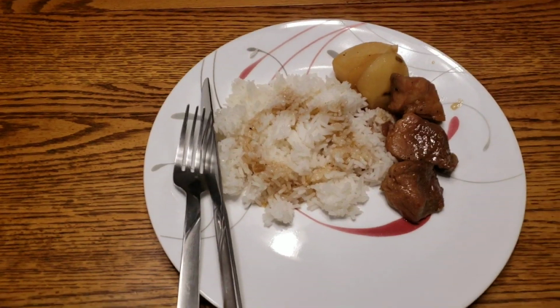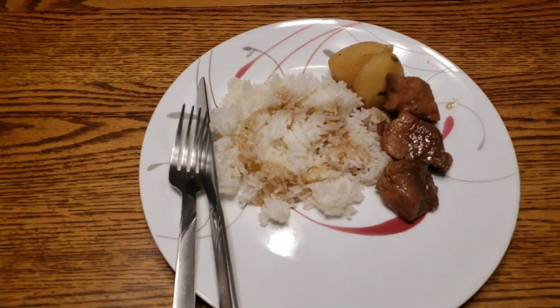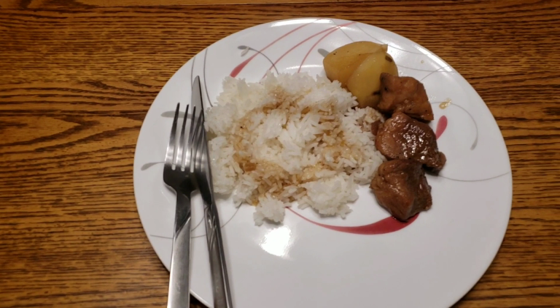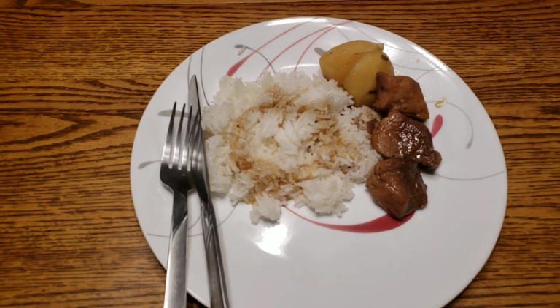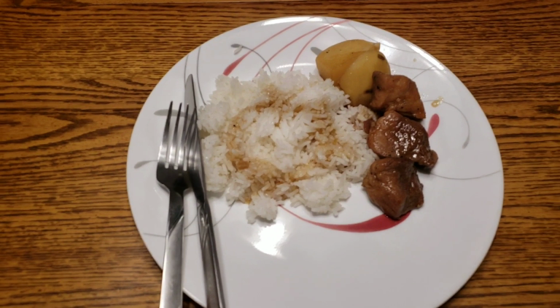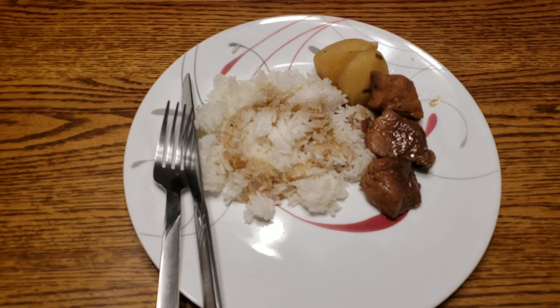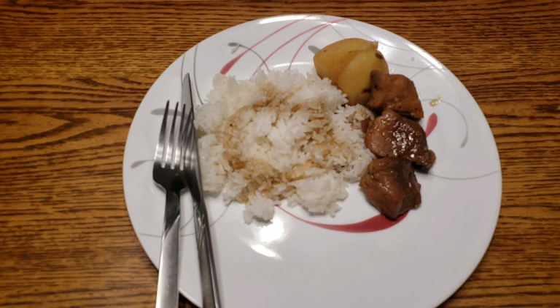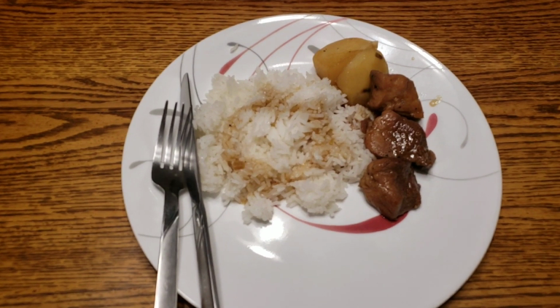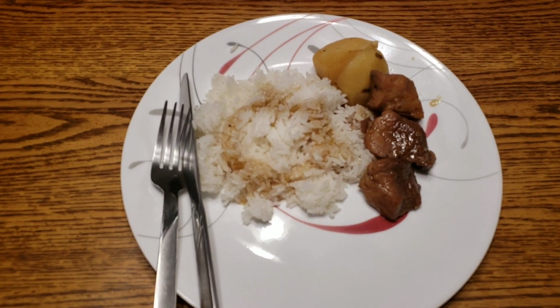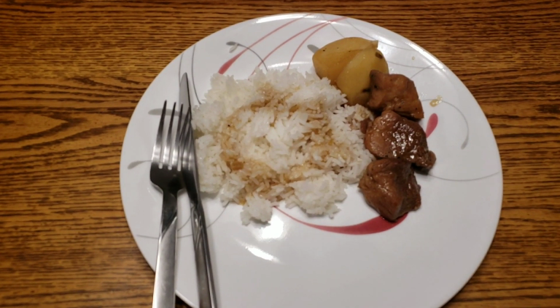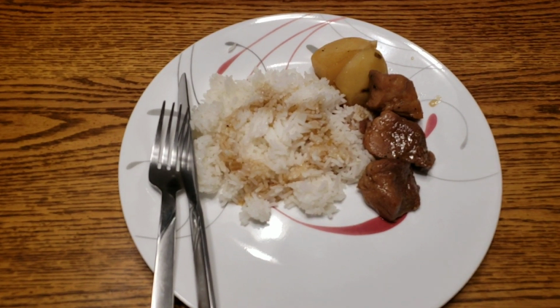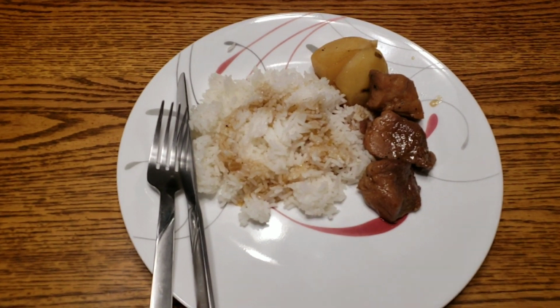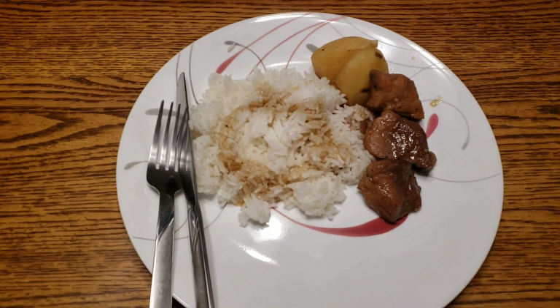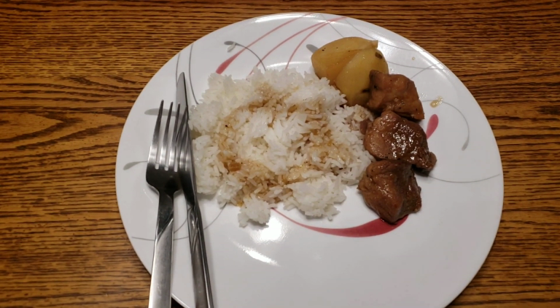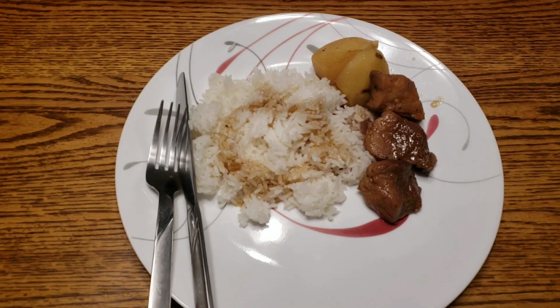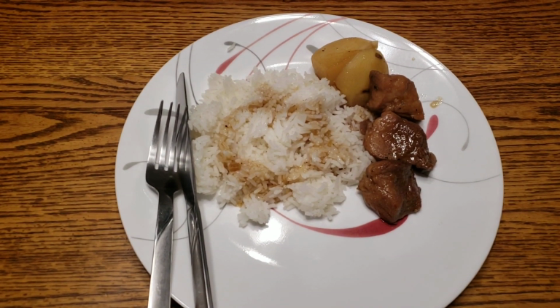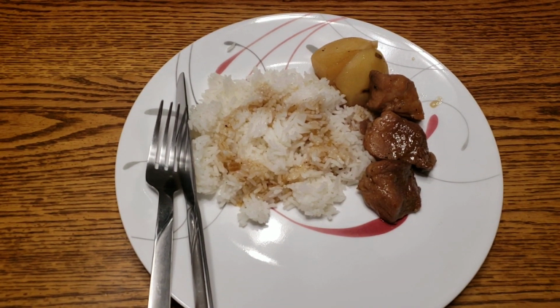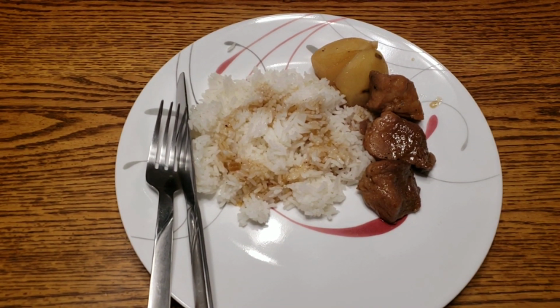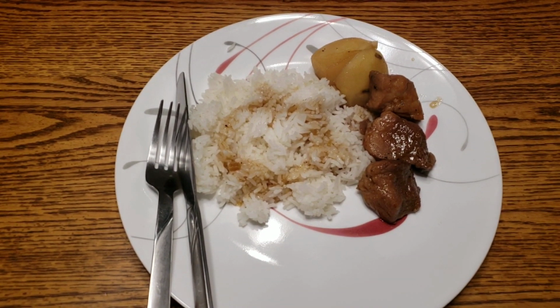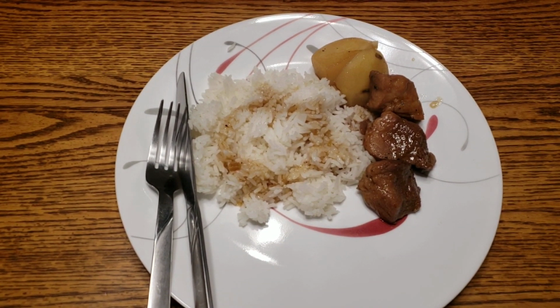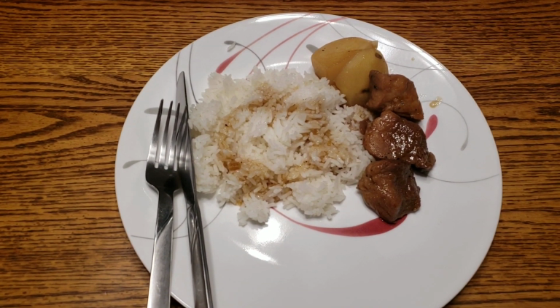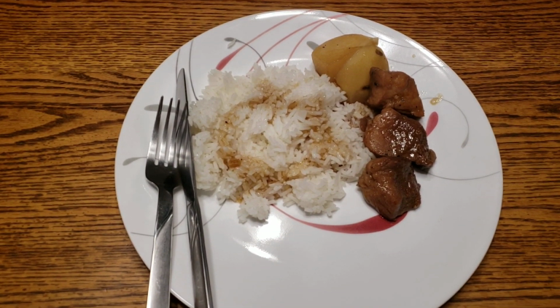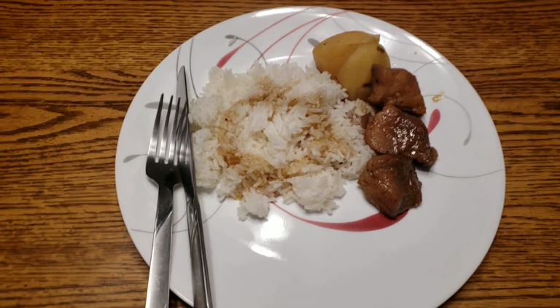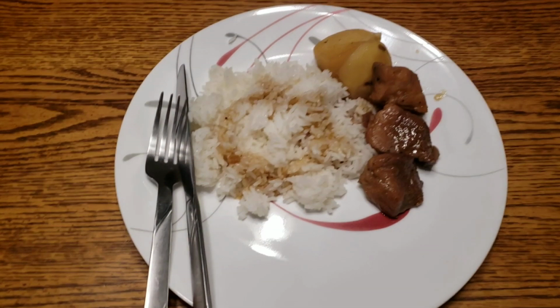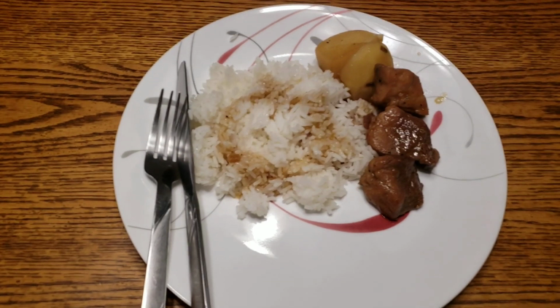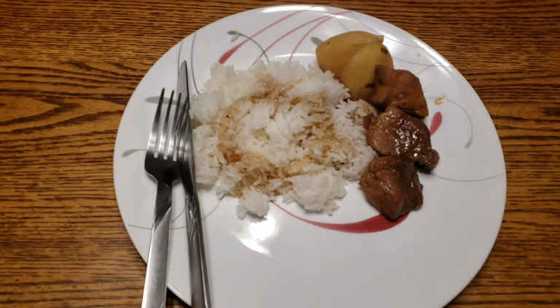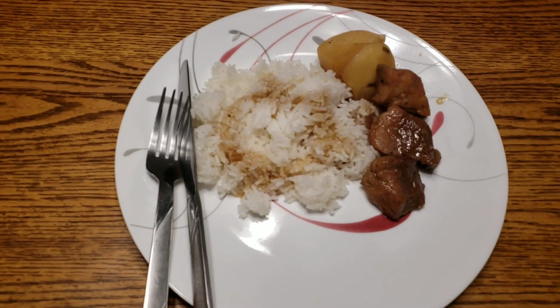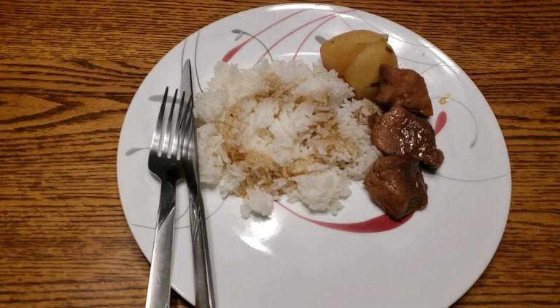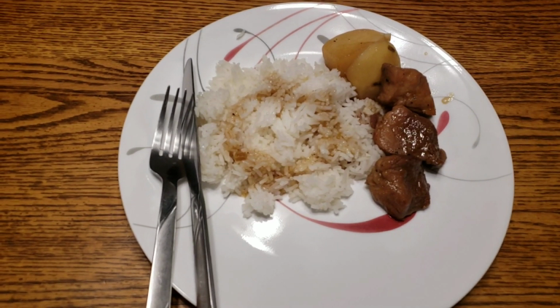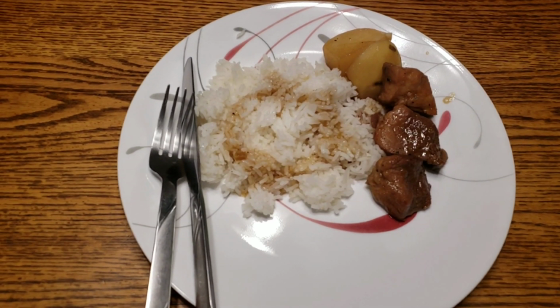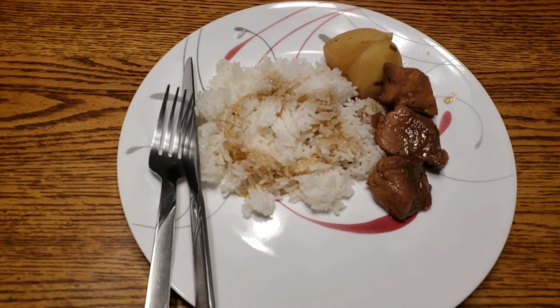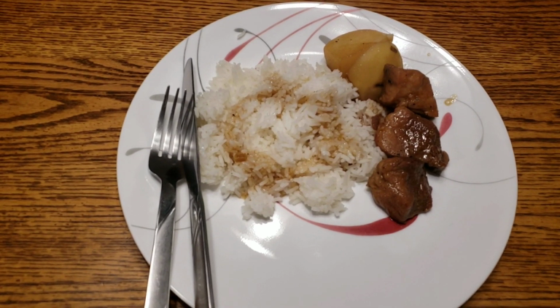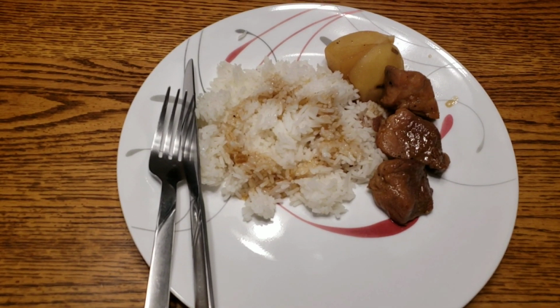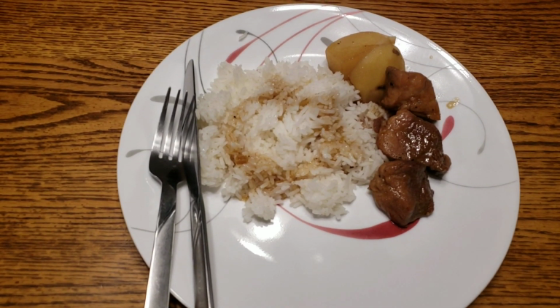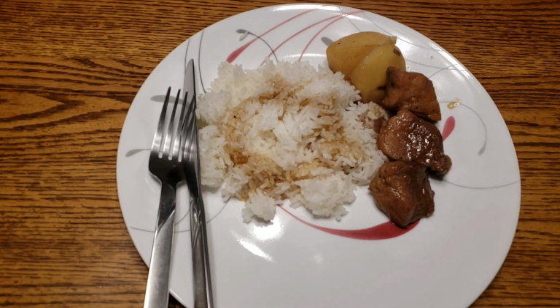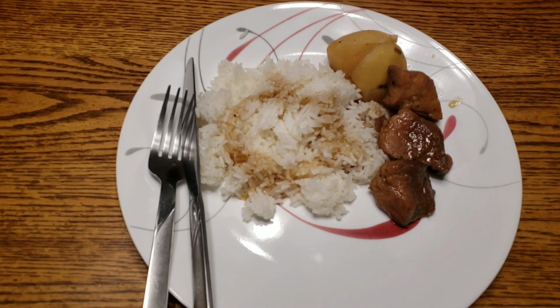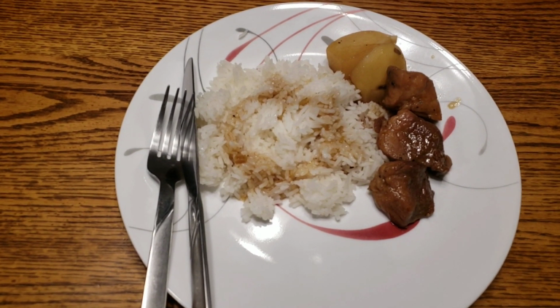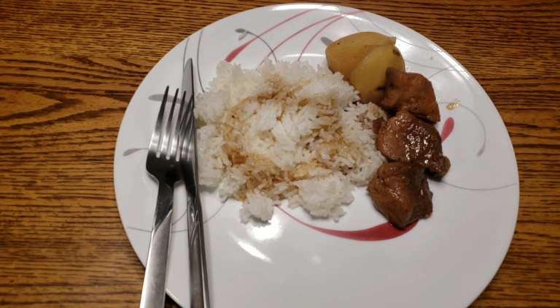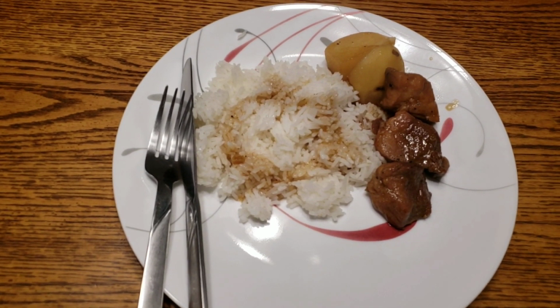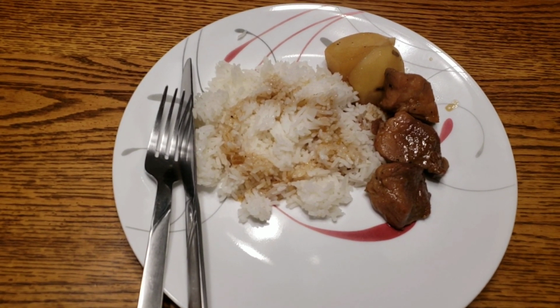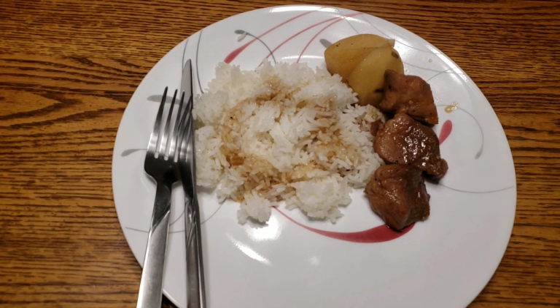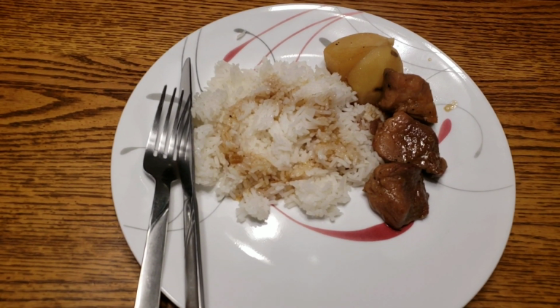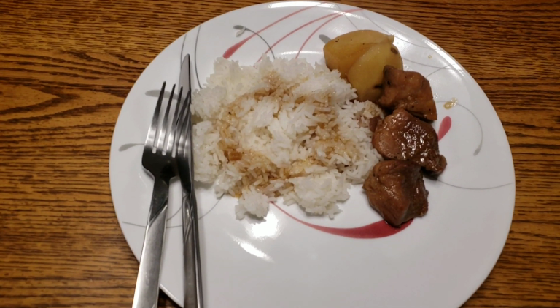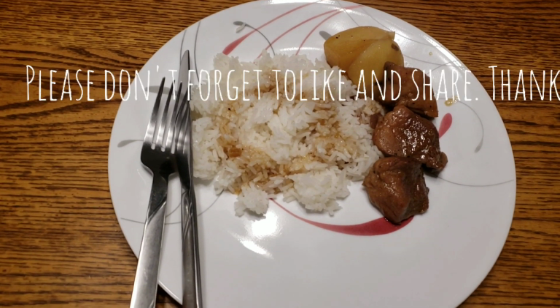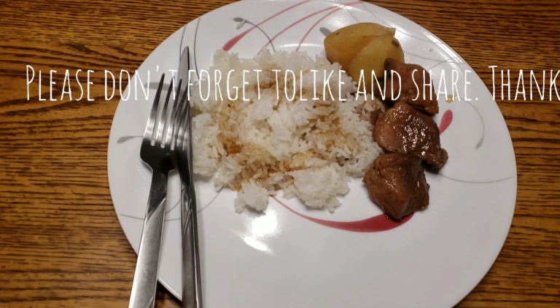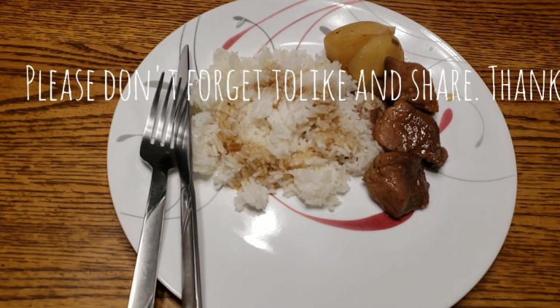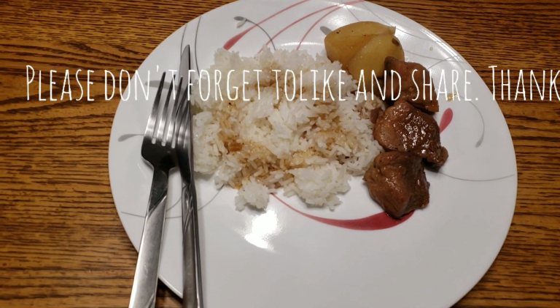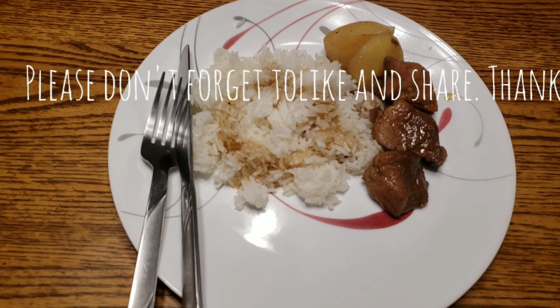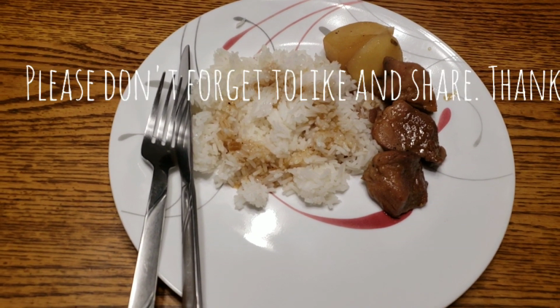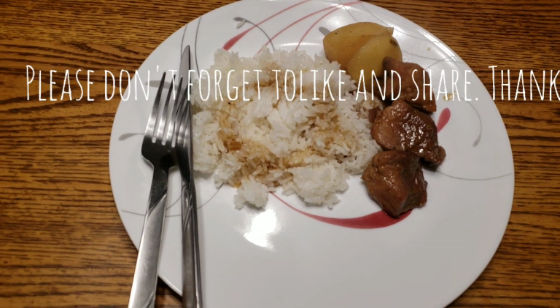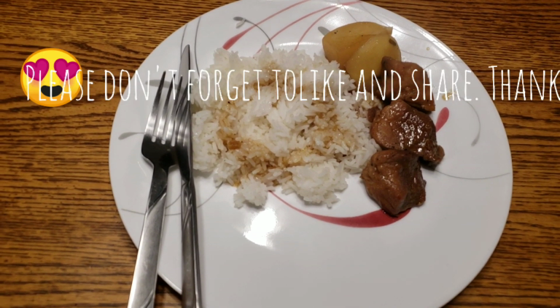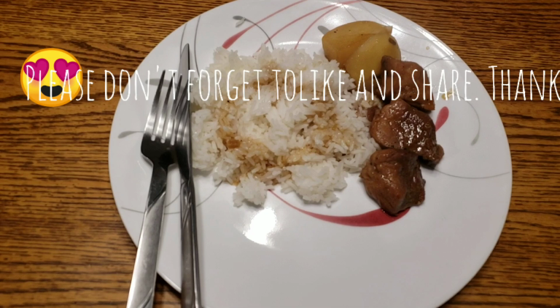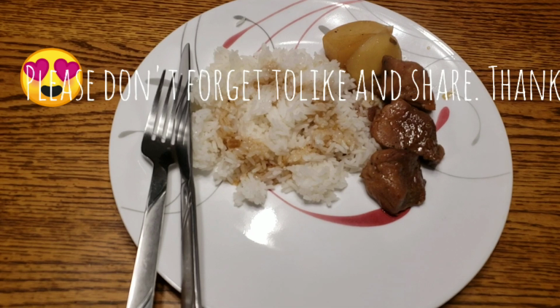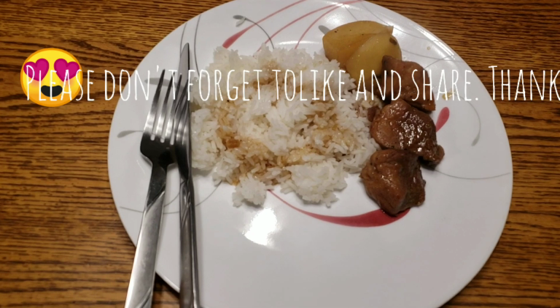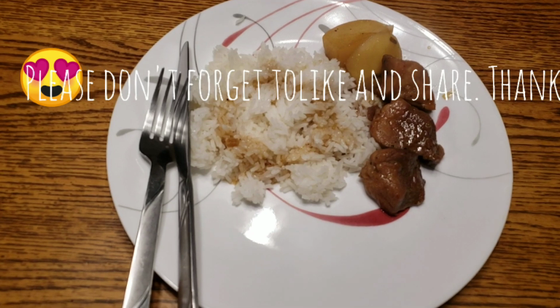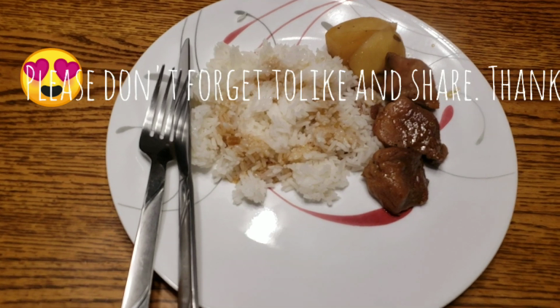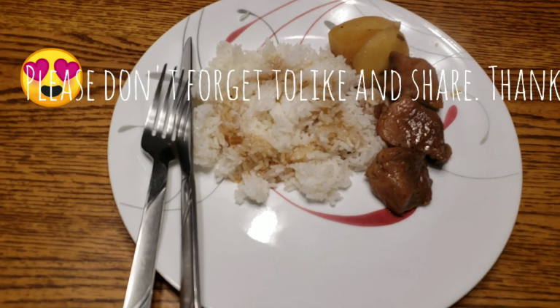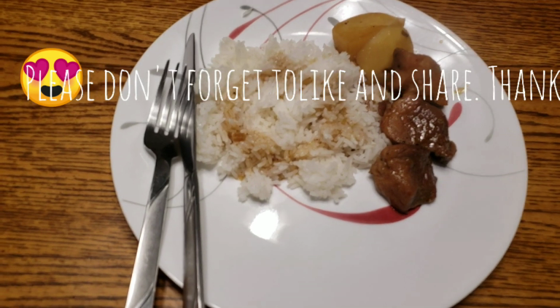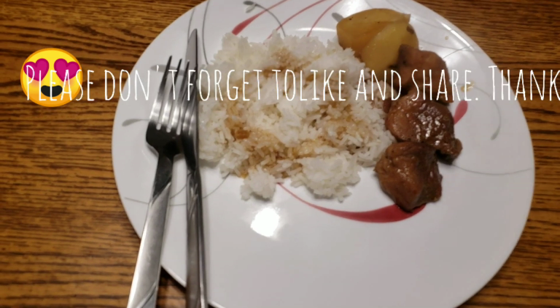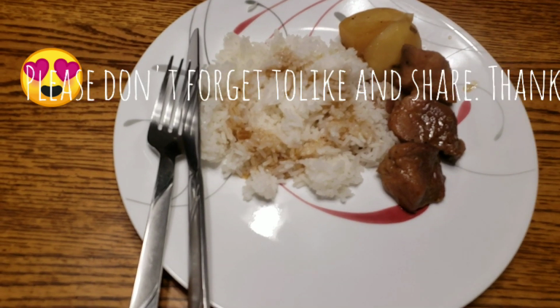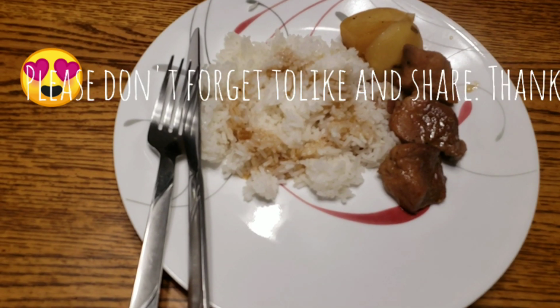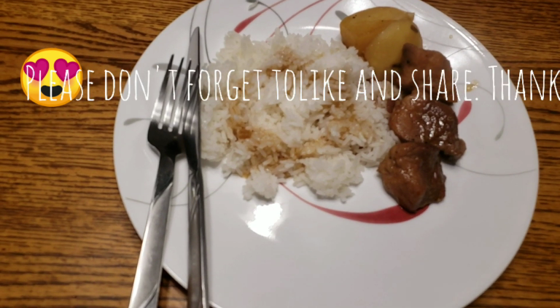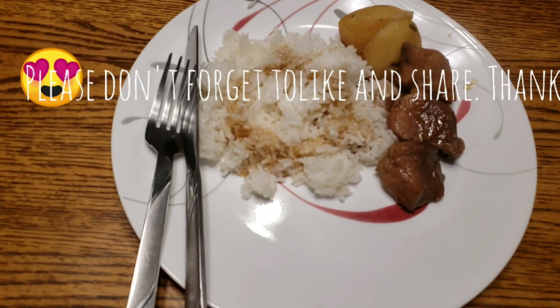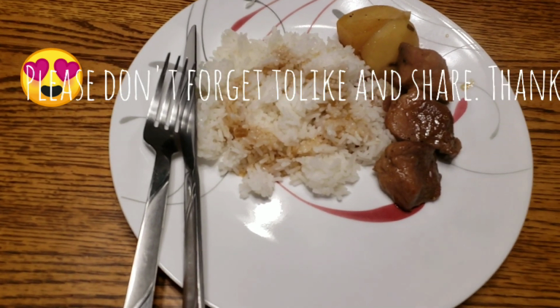Alright guys, this is now our finished product. It's pork adobo served with rice. Enjoy!